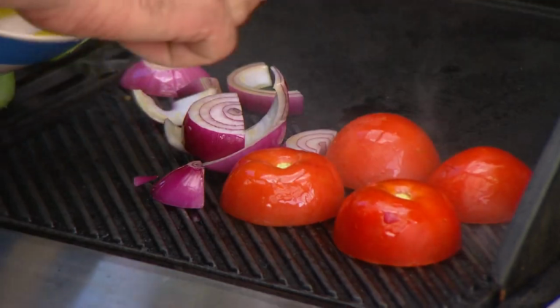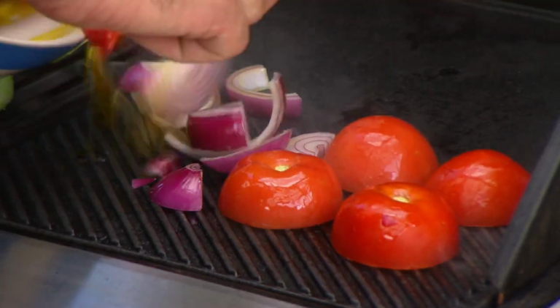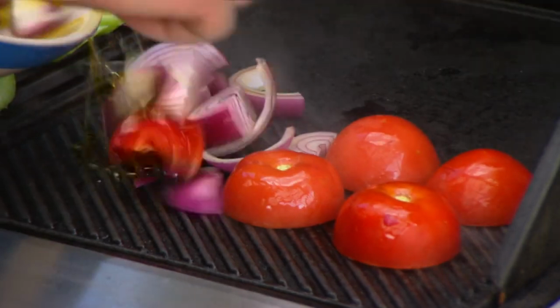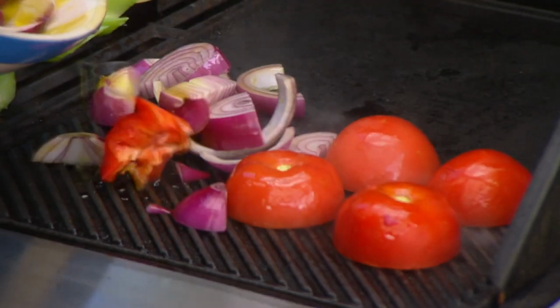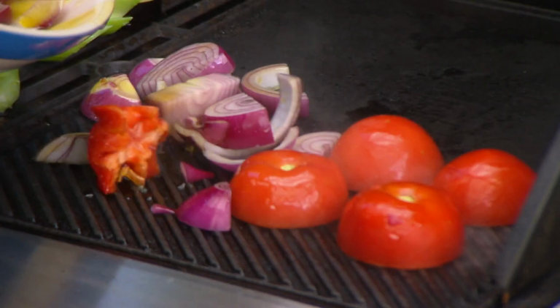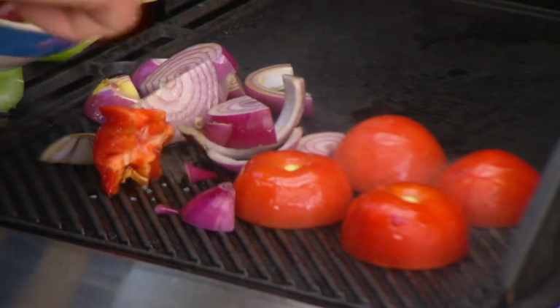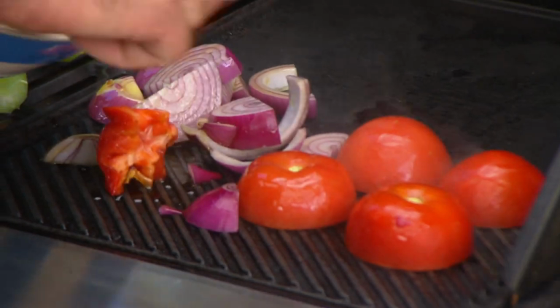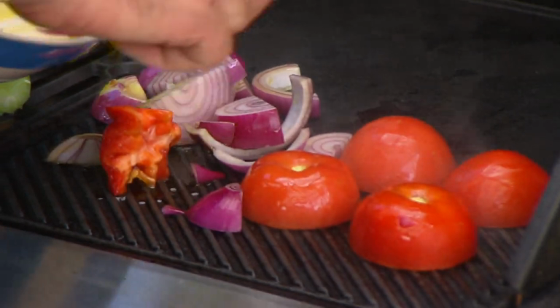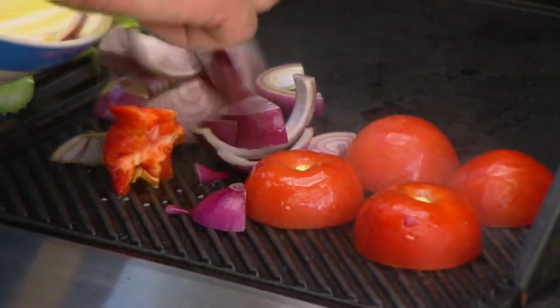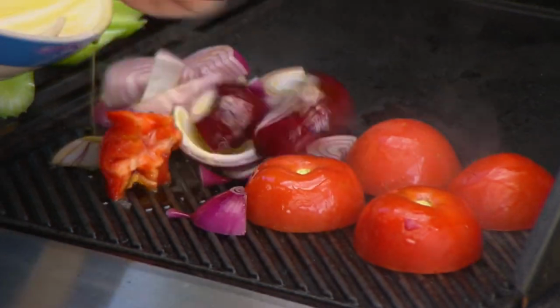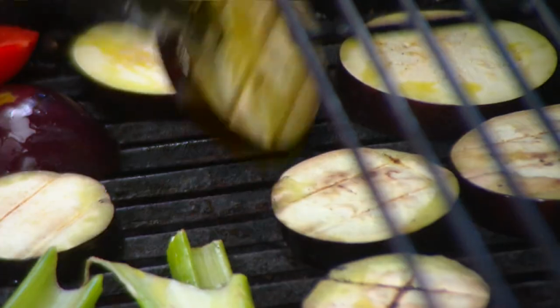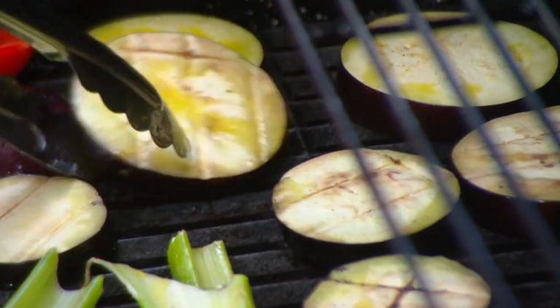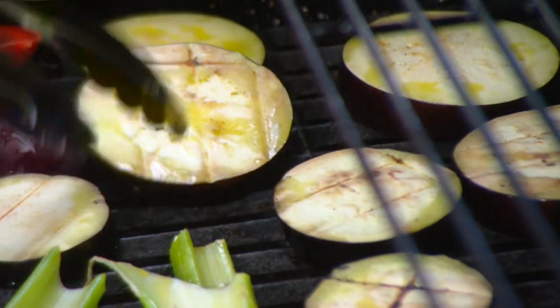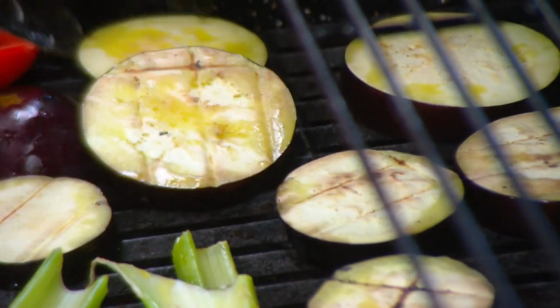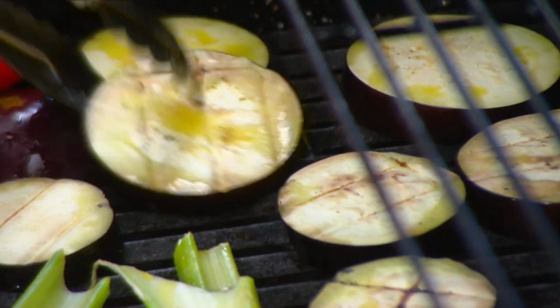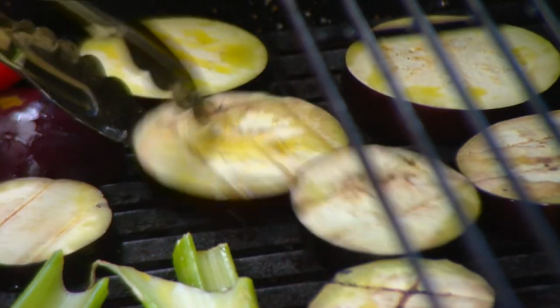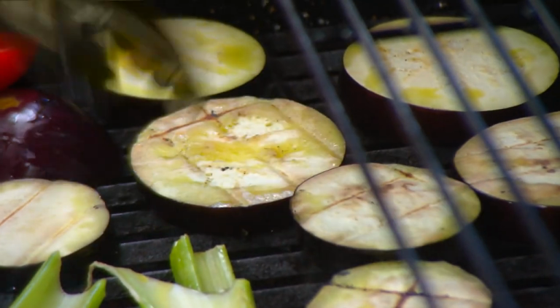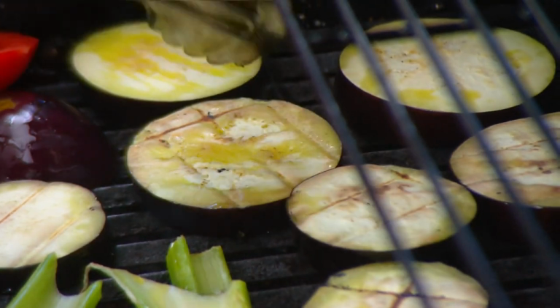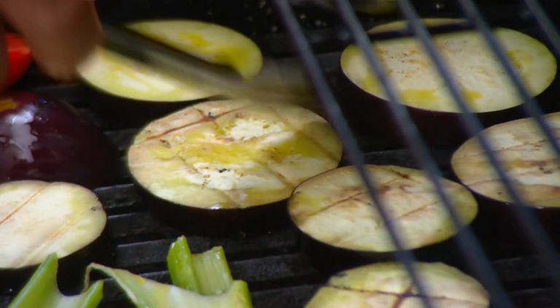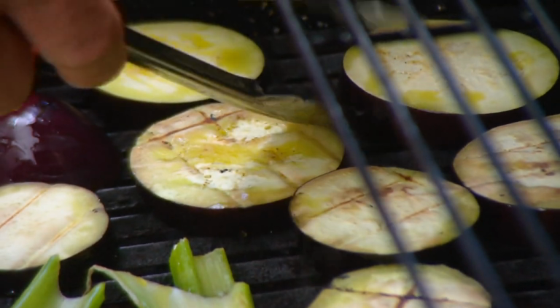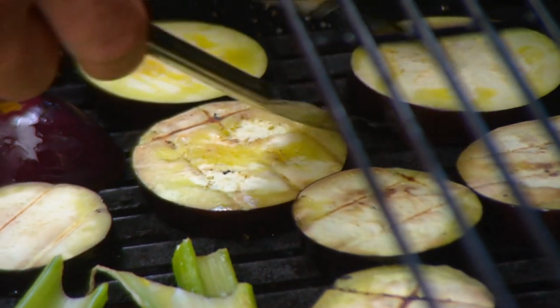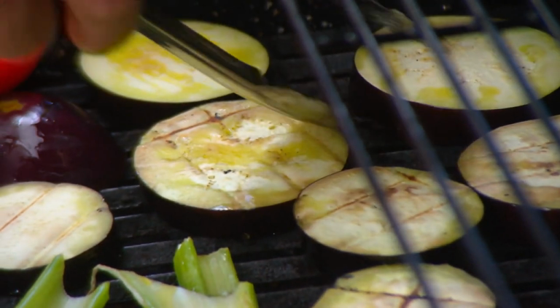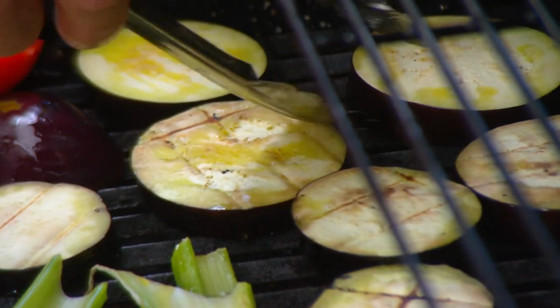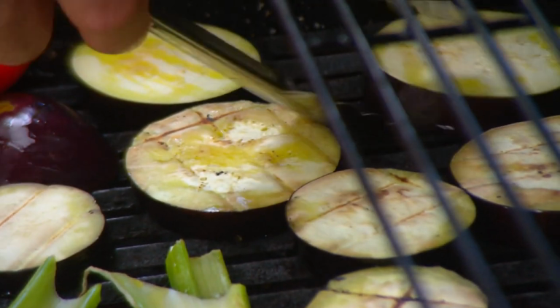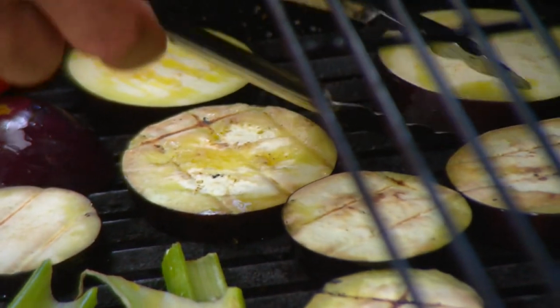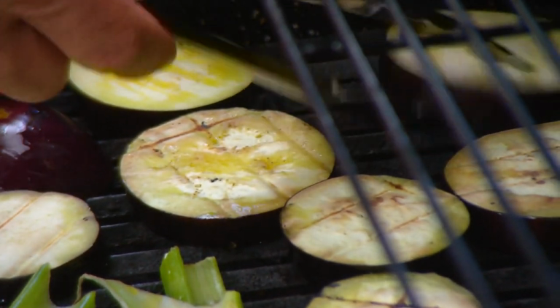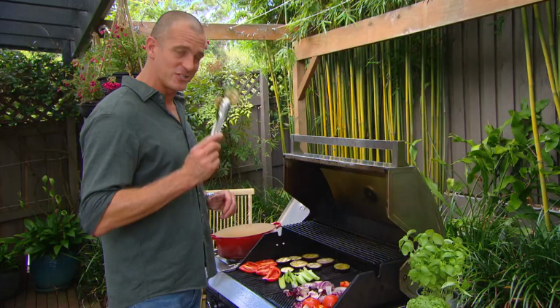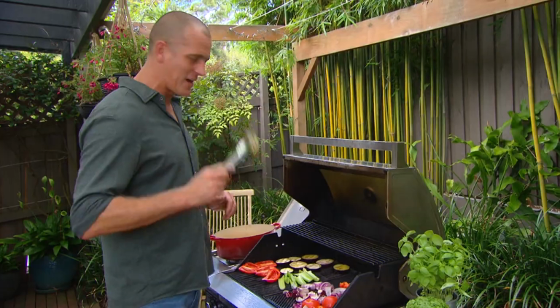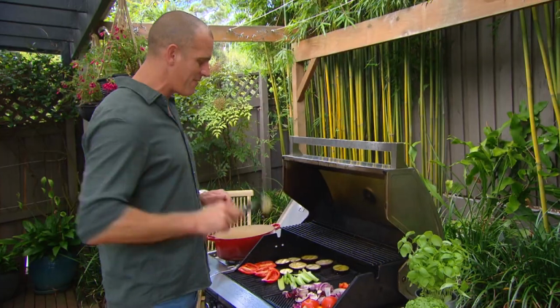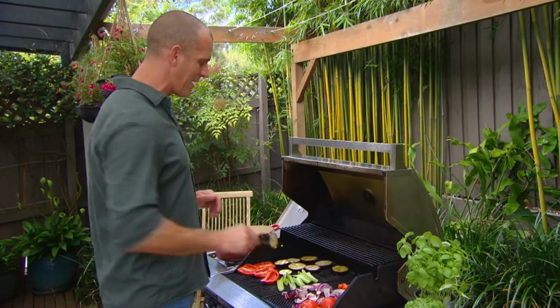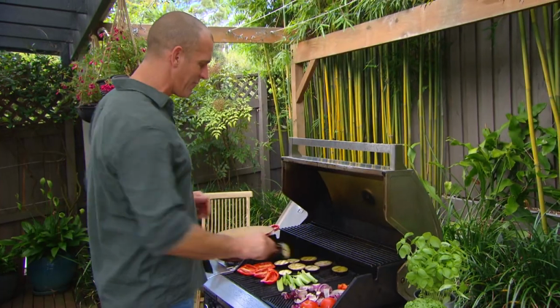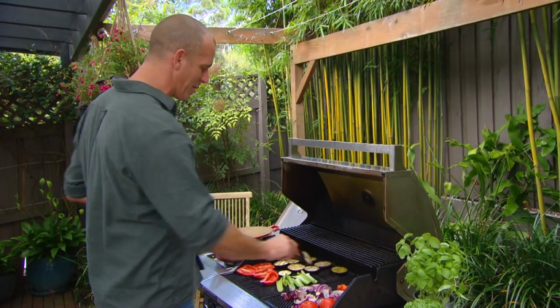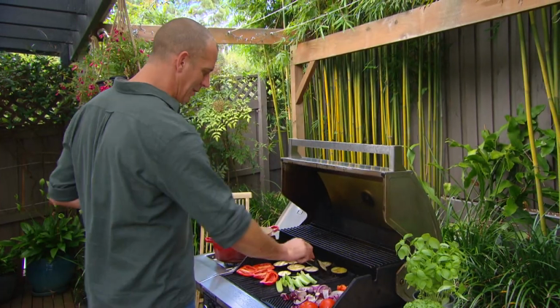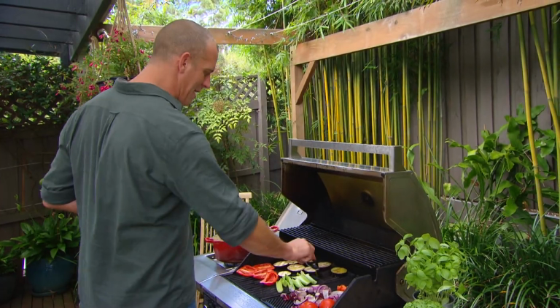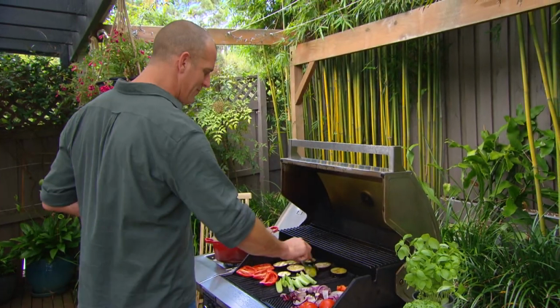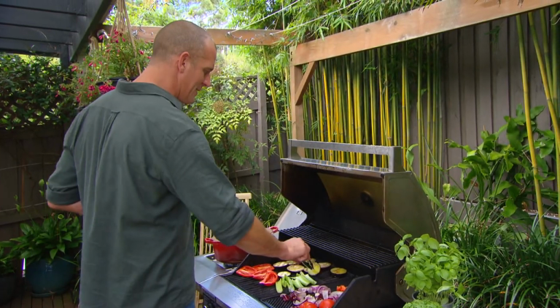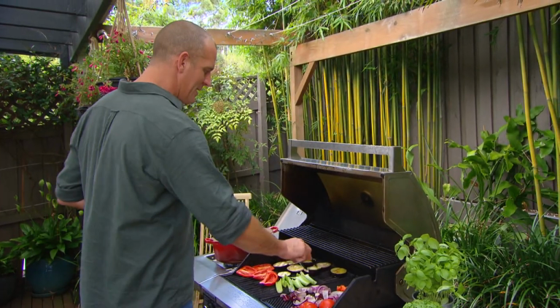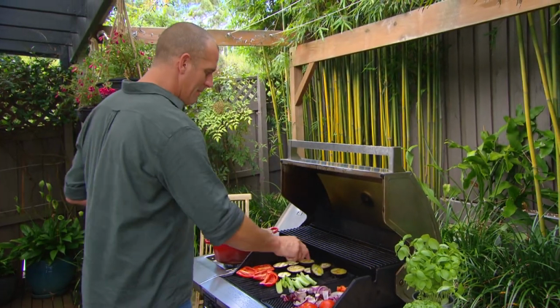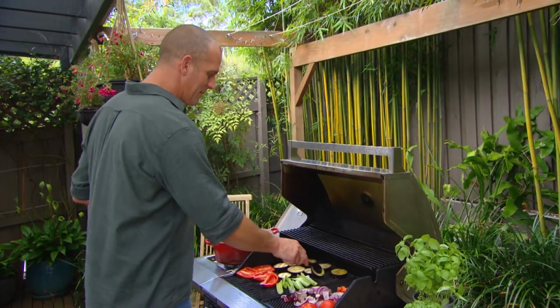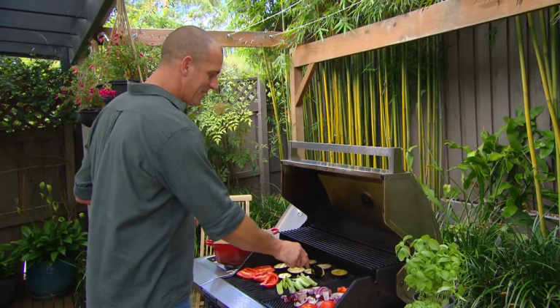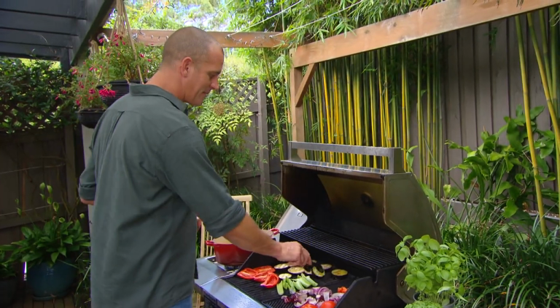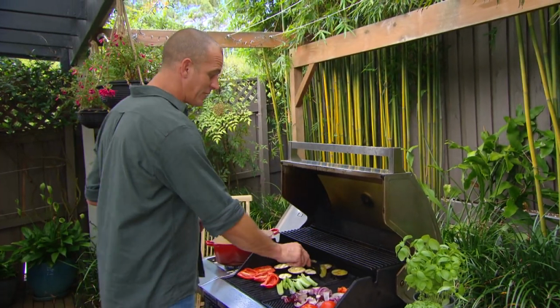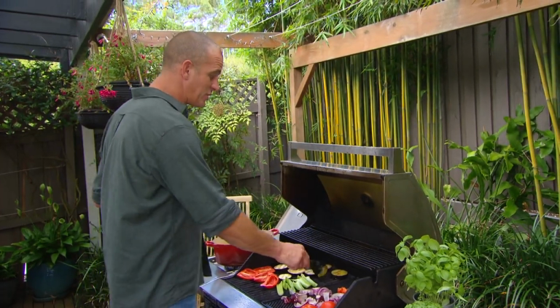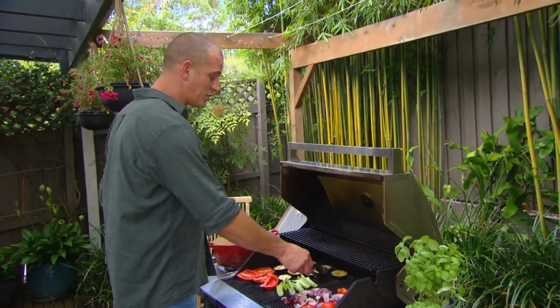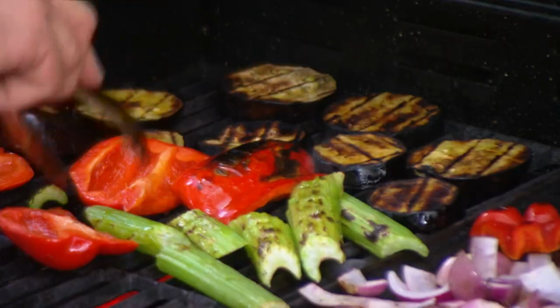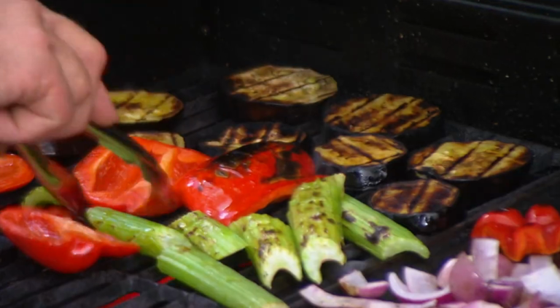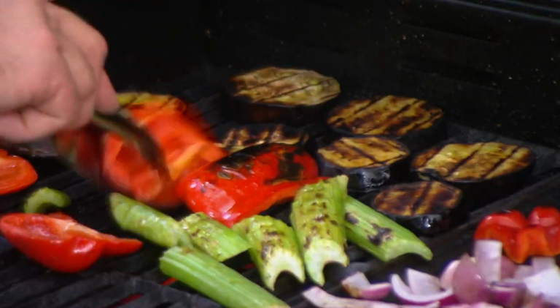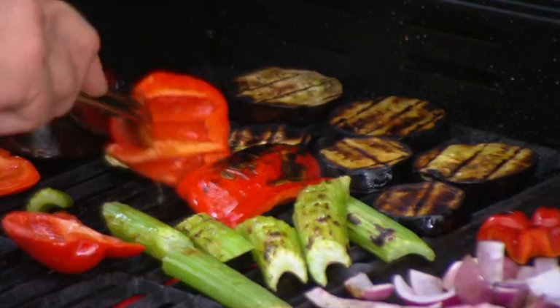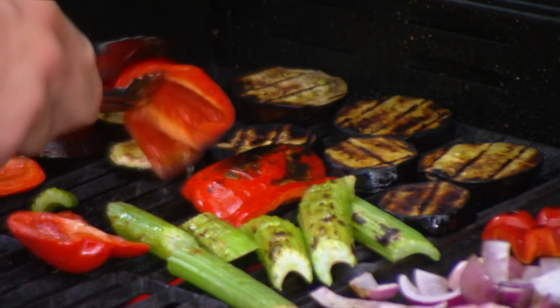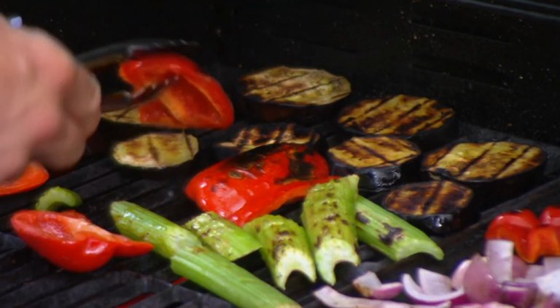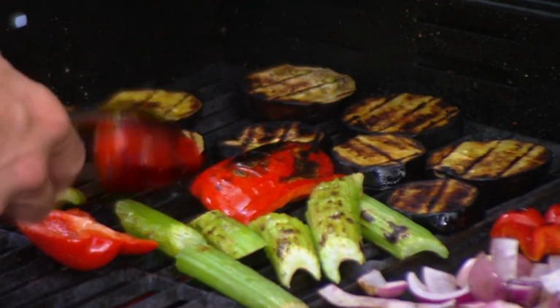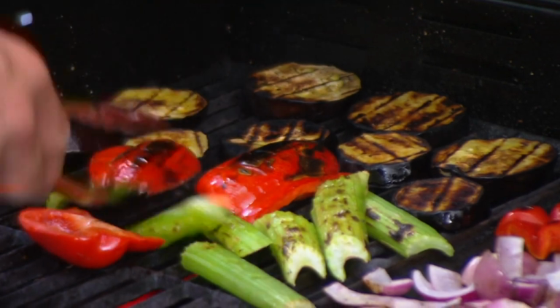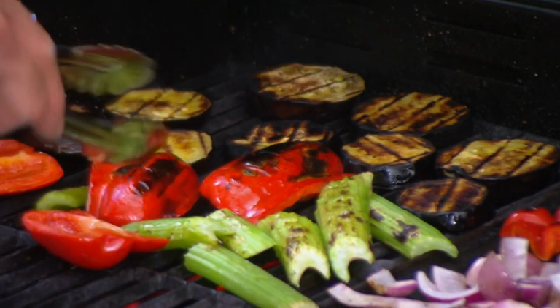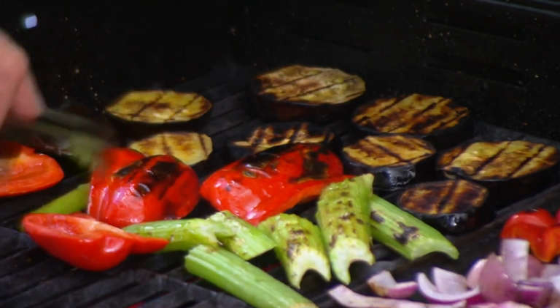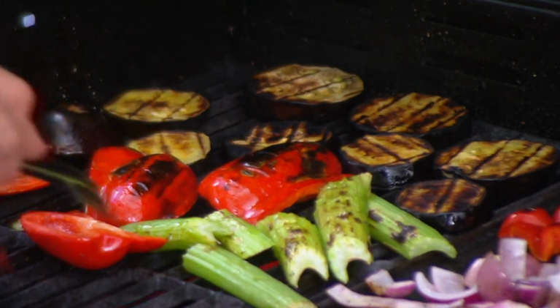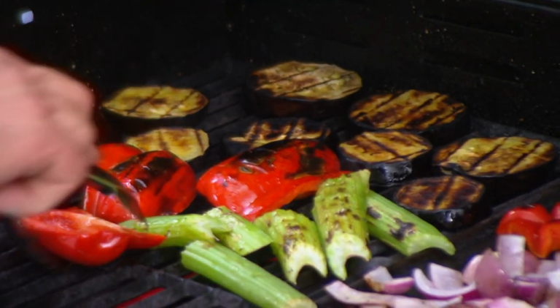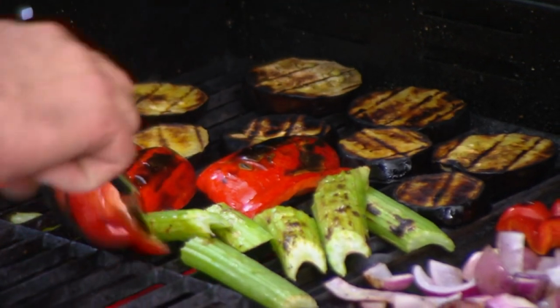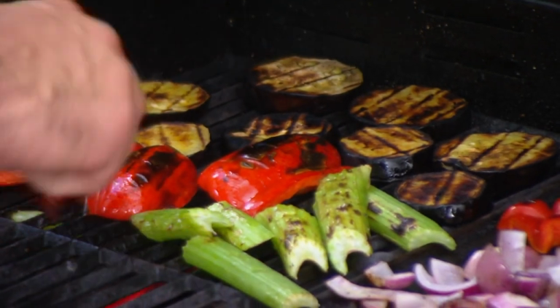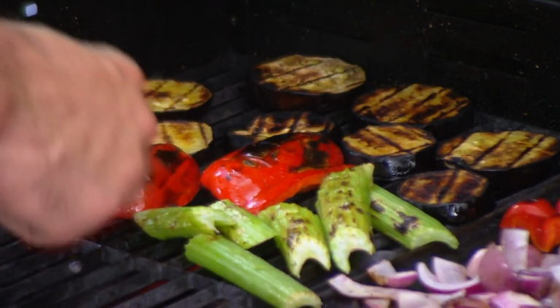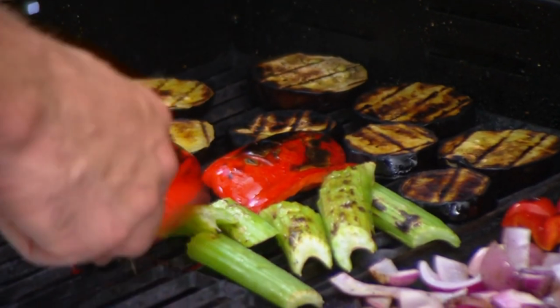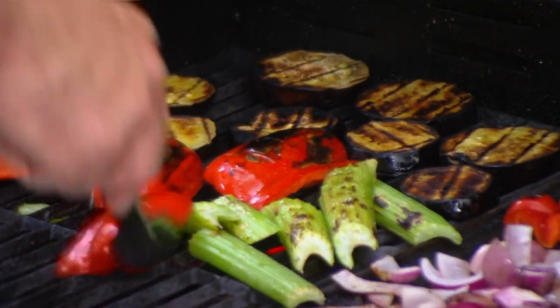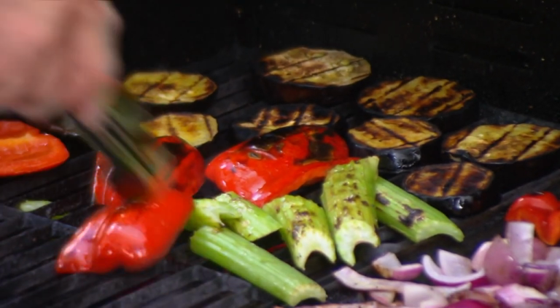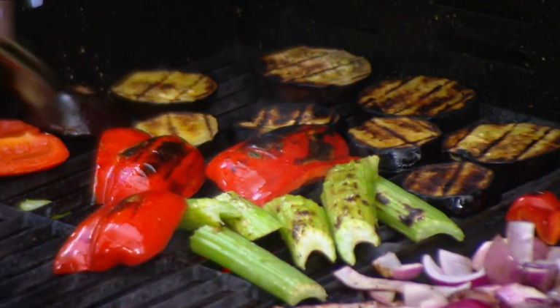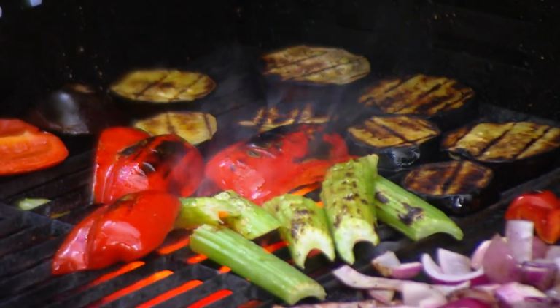What you're looking for is just a little bit of blackening — that's the char flavour we all love — plus the veggies should be tender. It's that classic barbecue flavour.